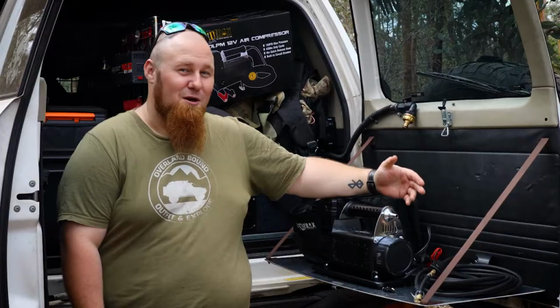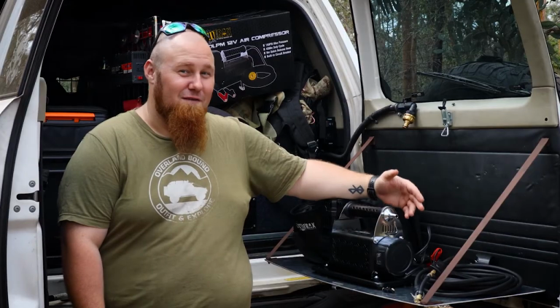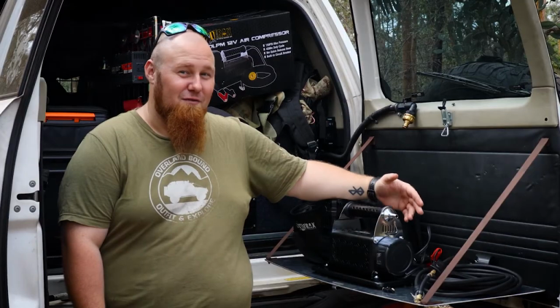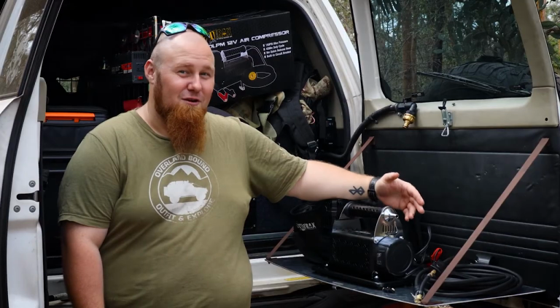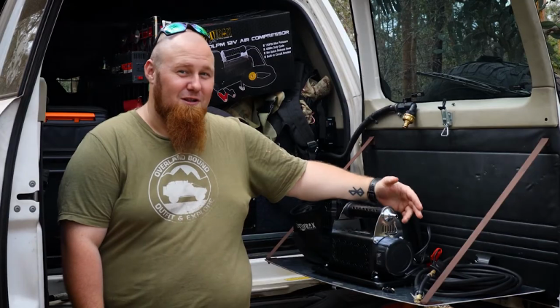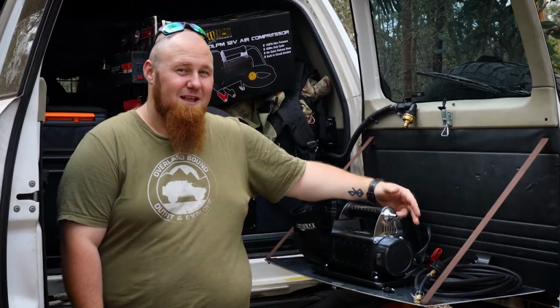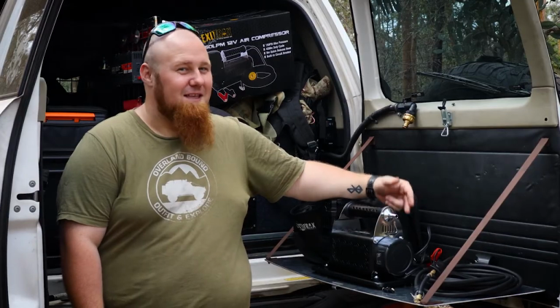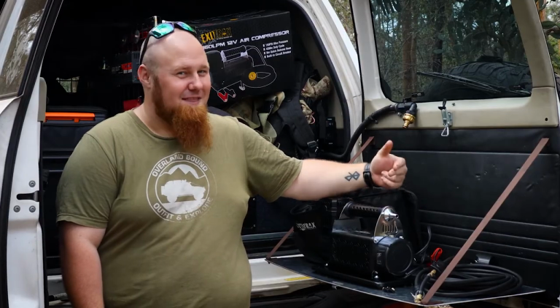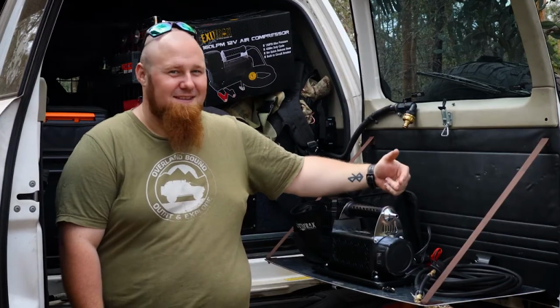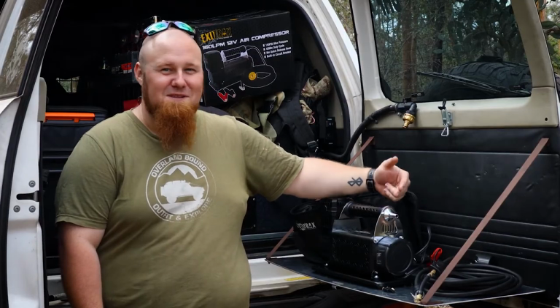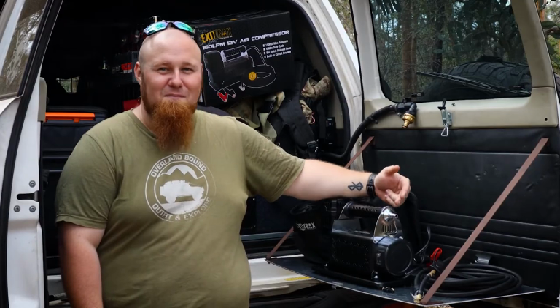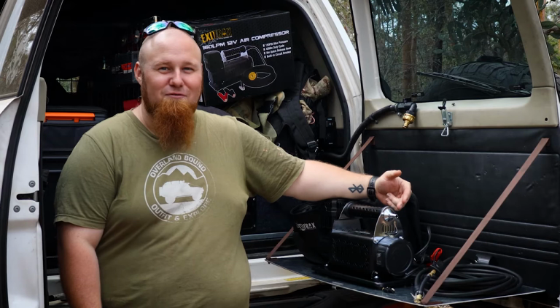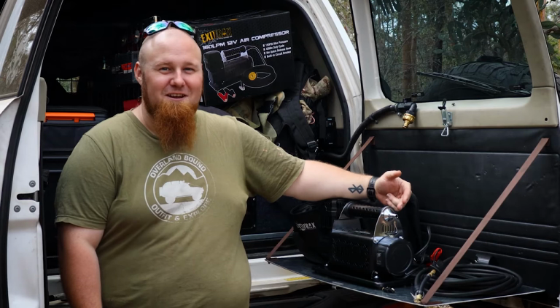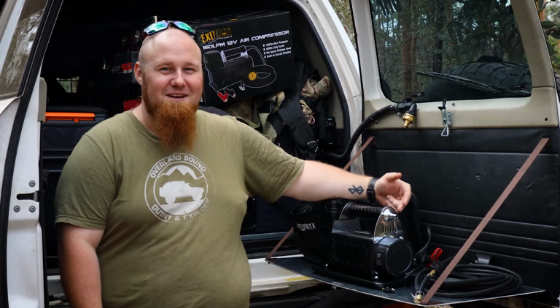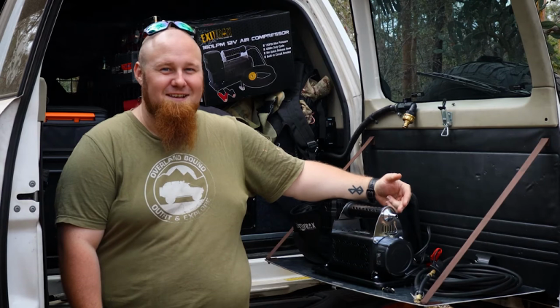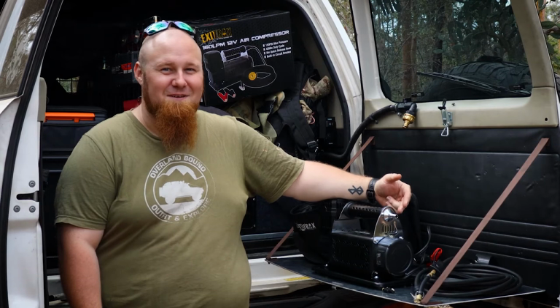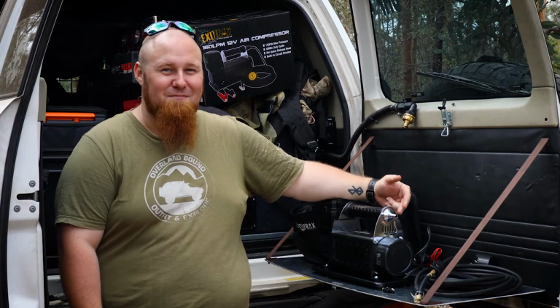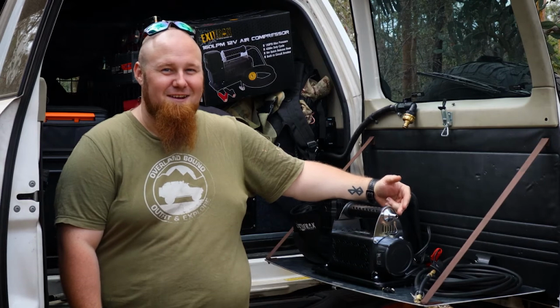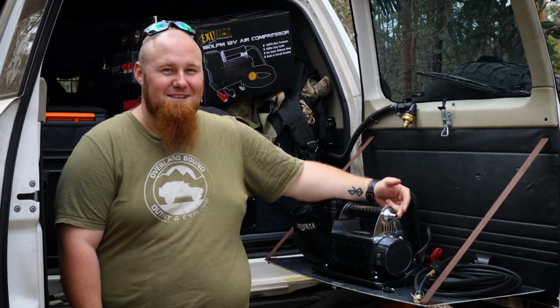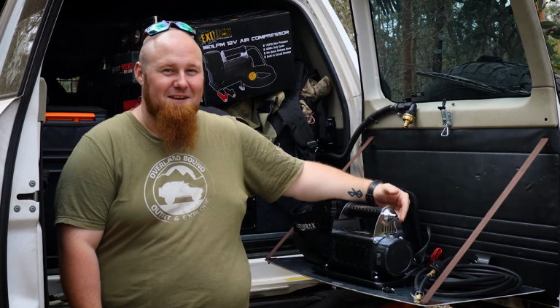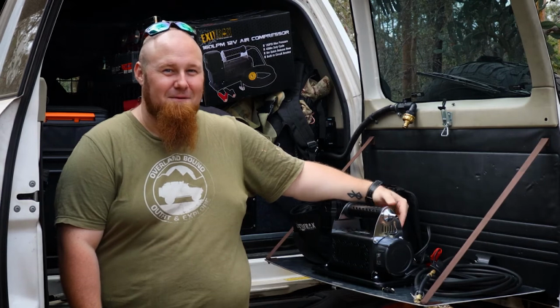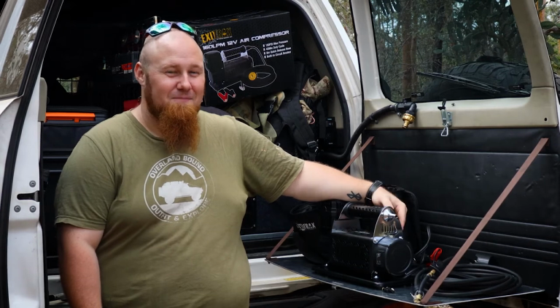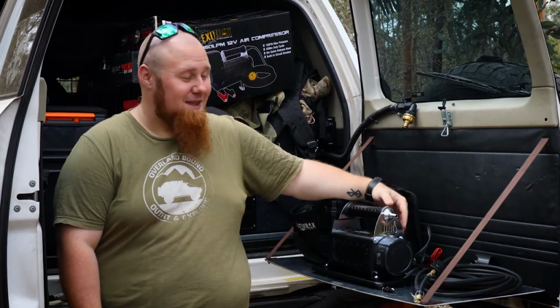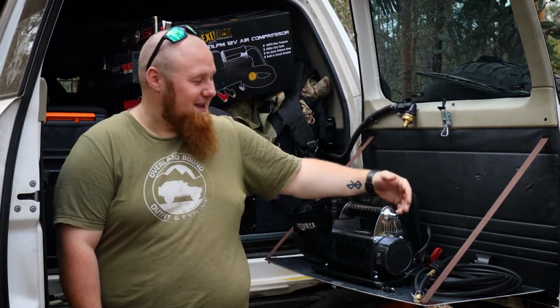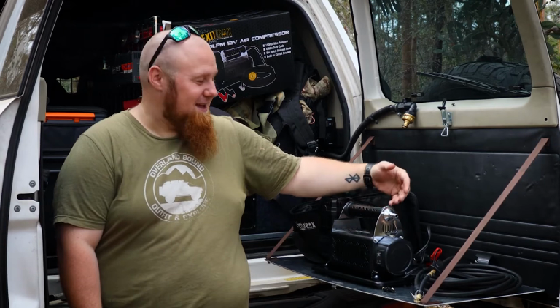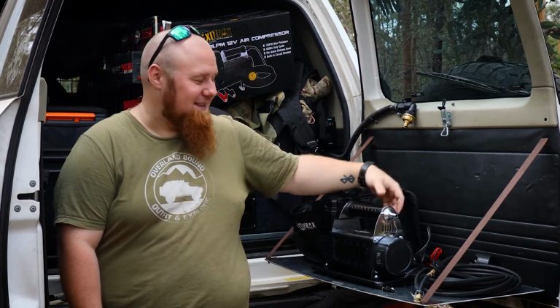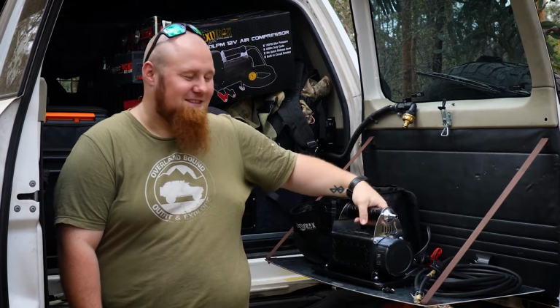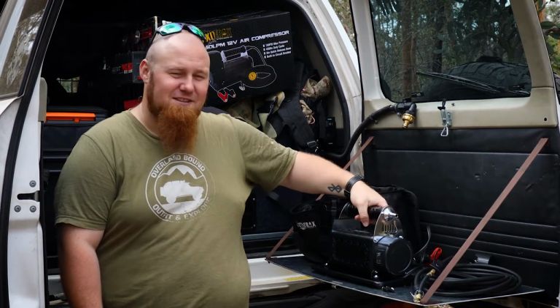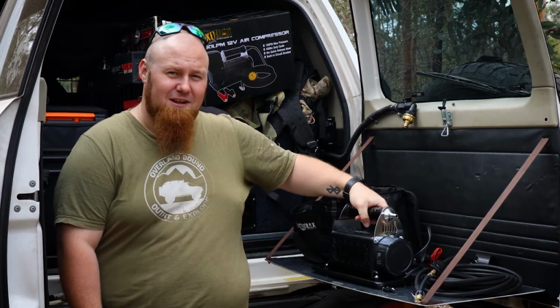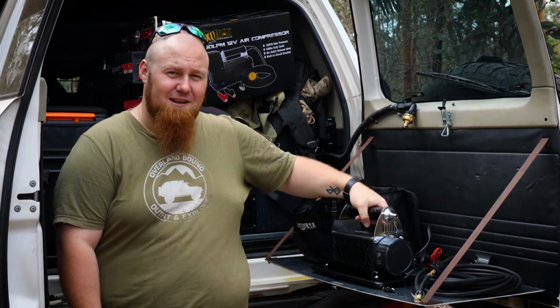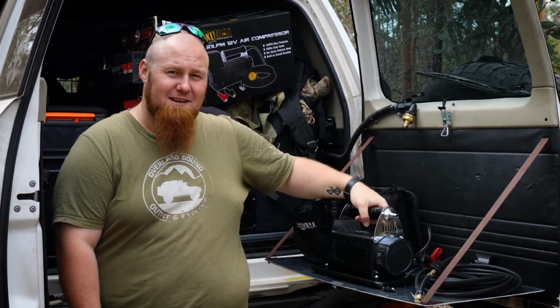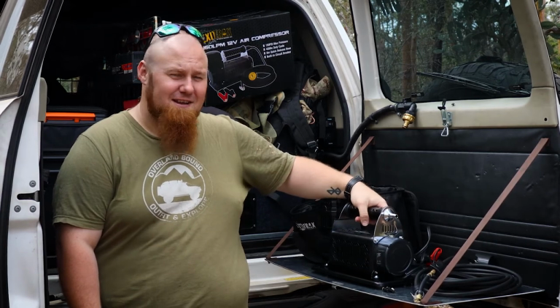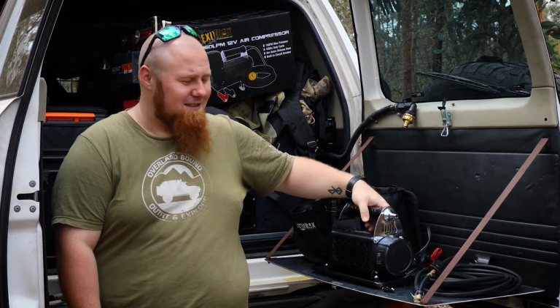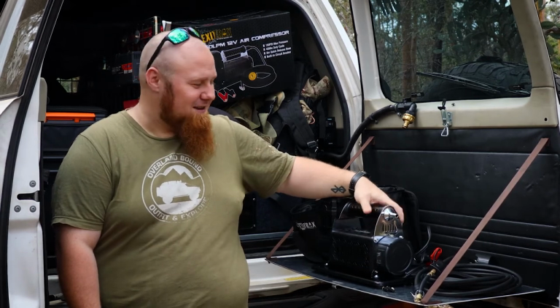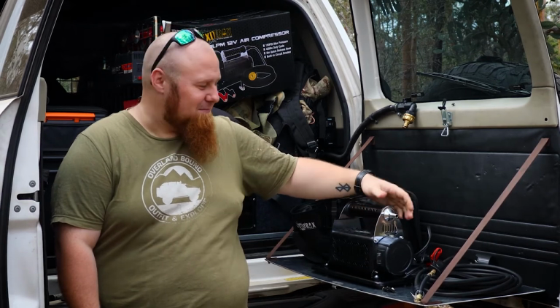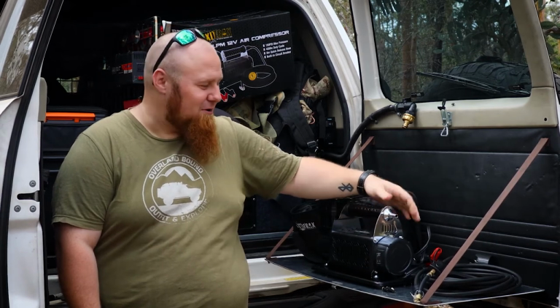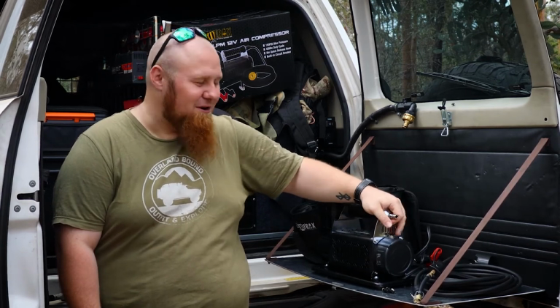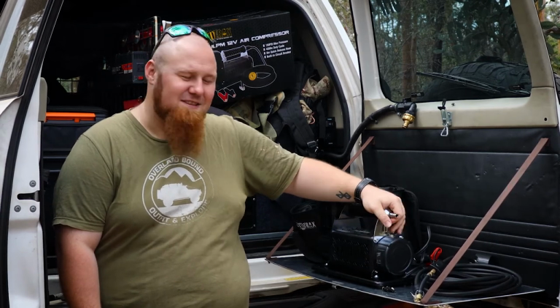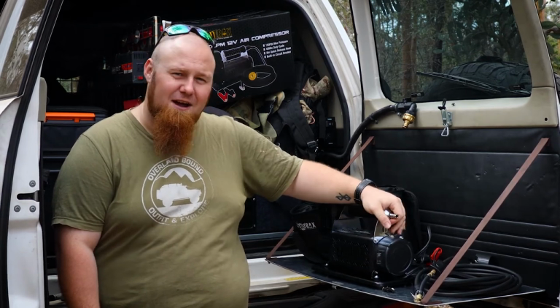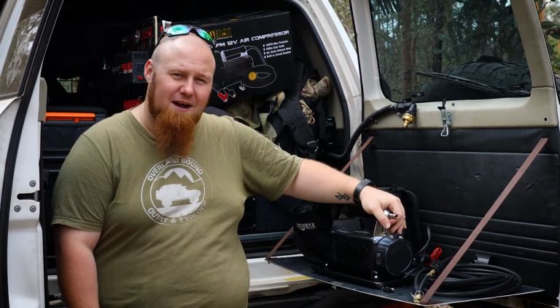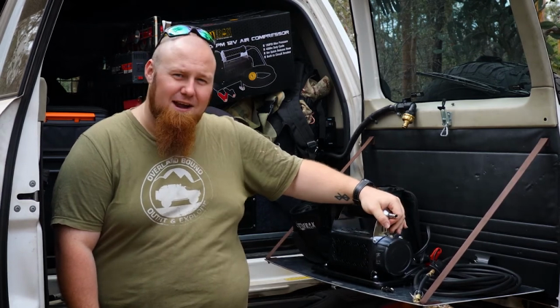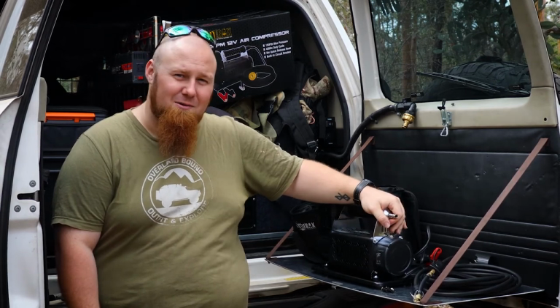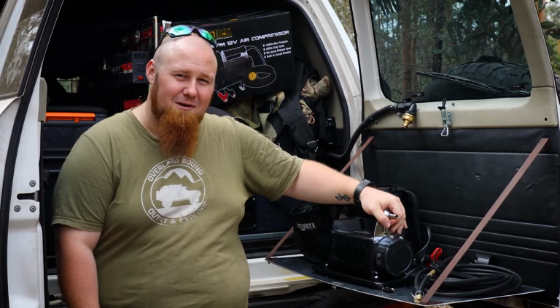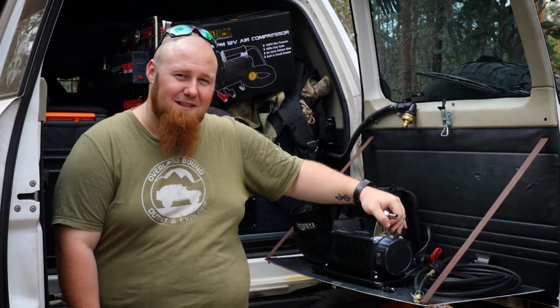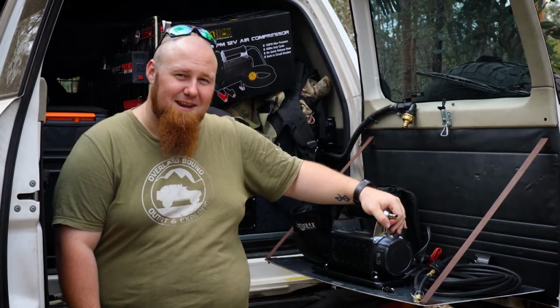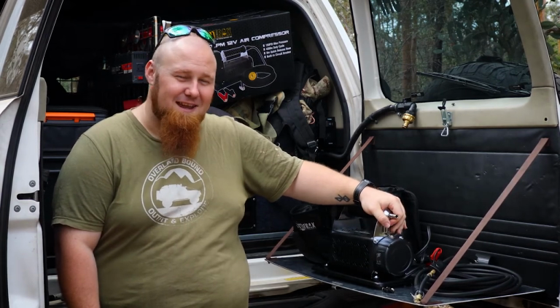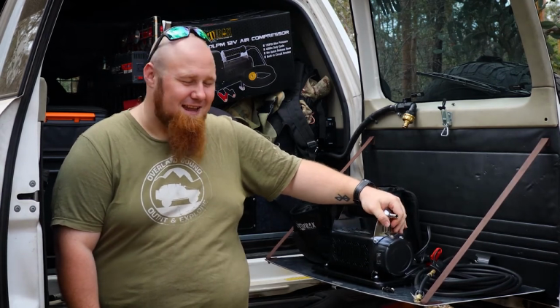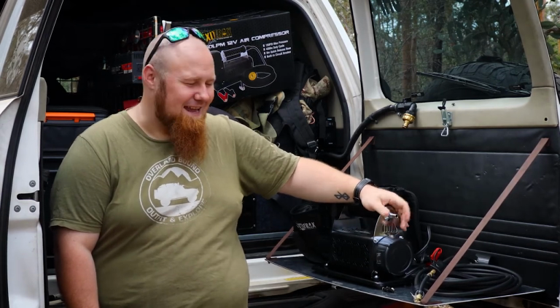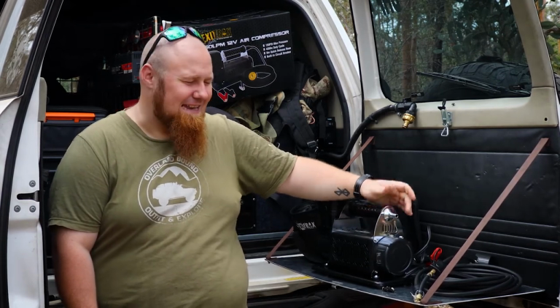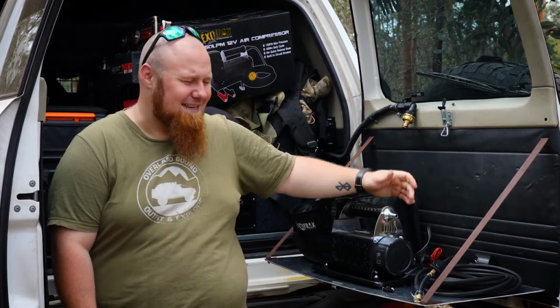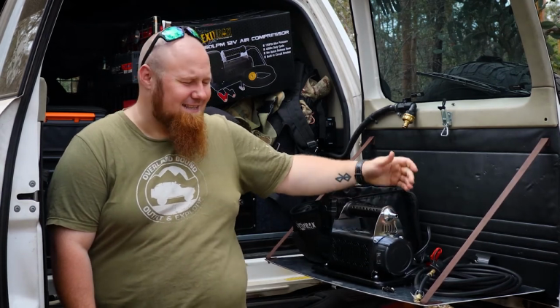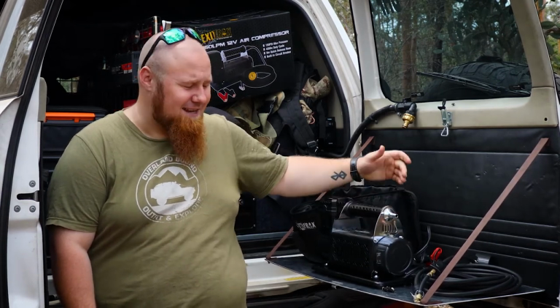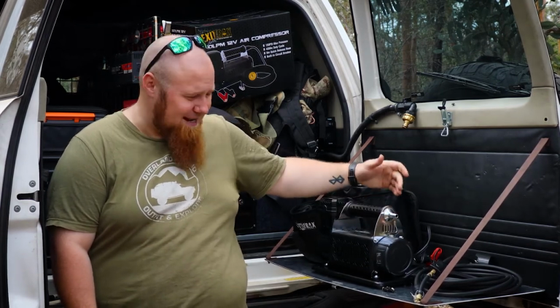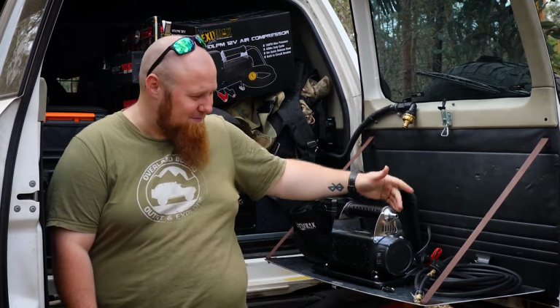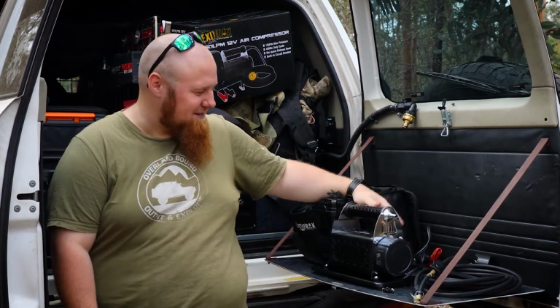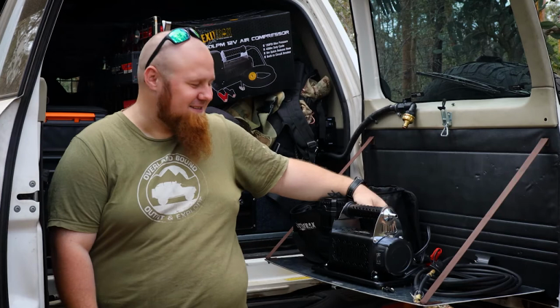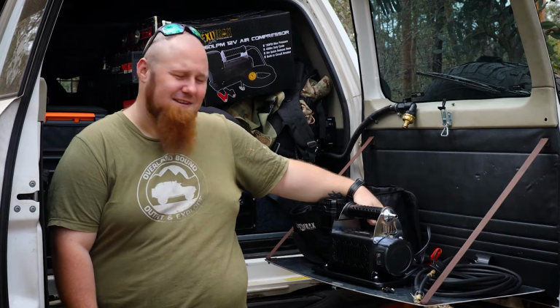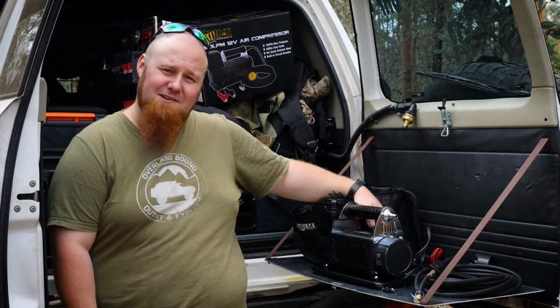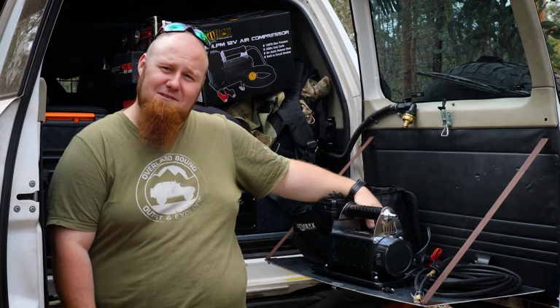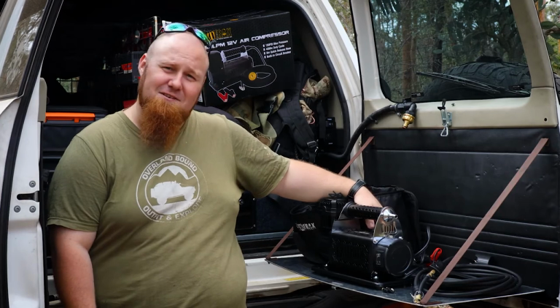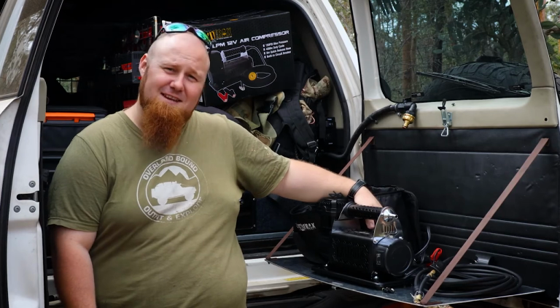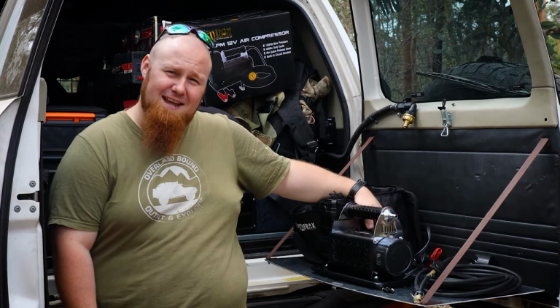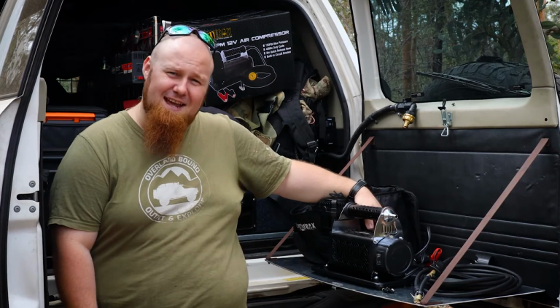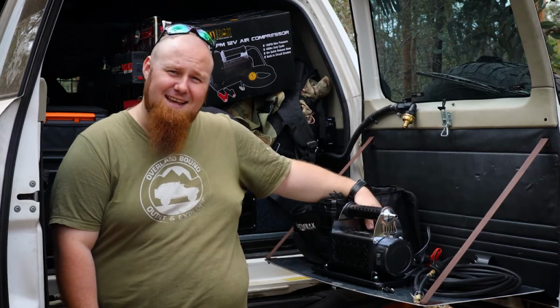Overall, this is a pretty nice compressor. It's solid. The components are high quality. Damn, does it look nice.